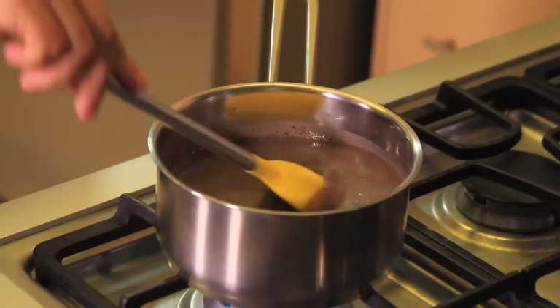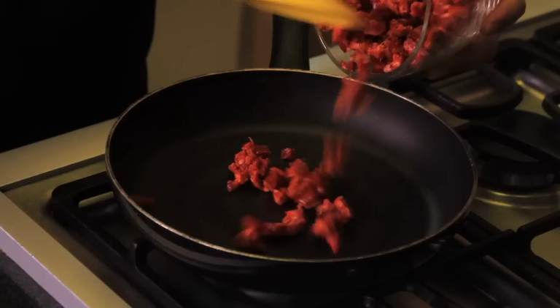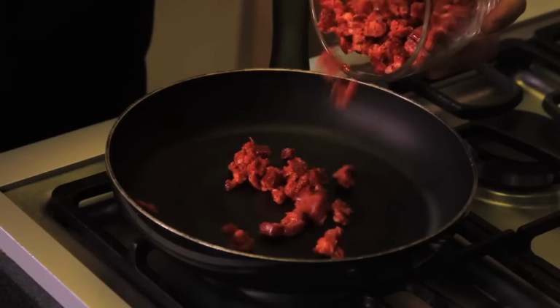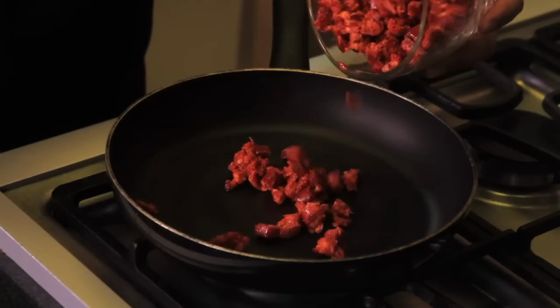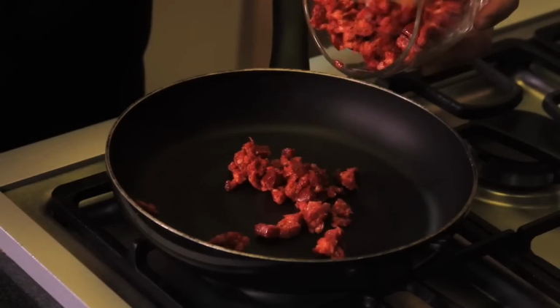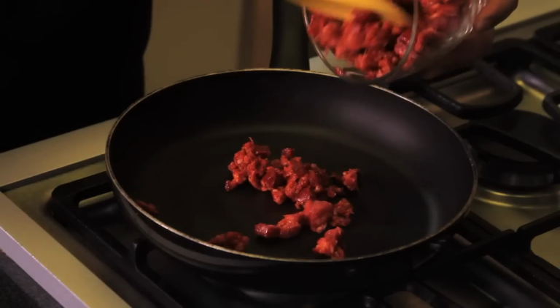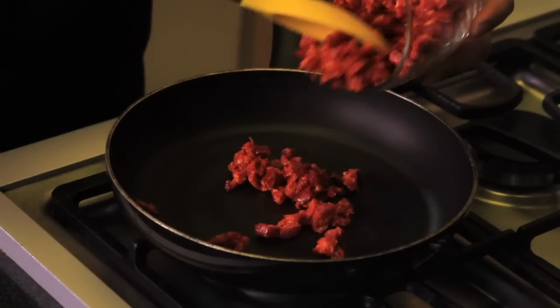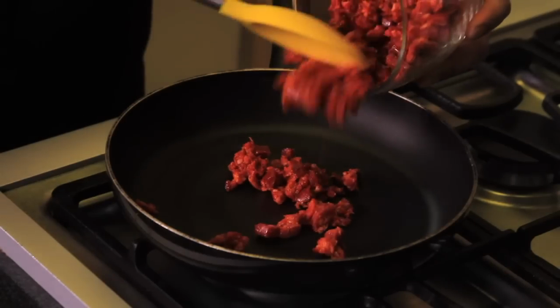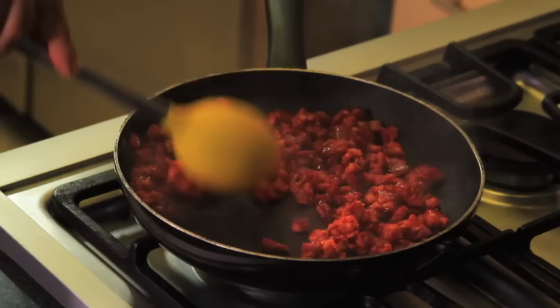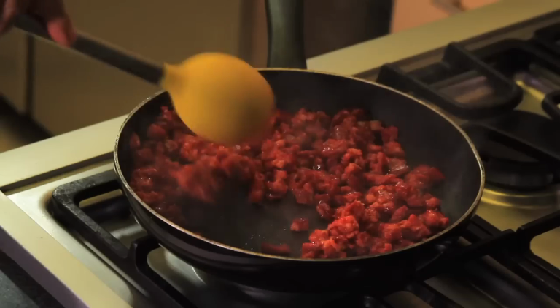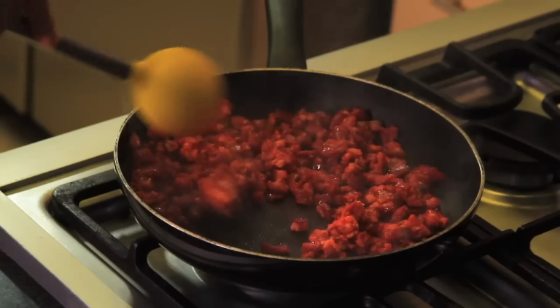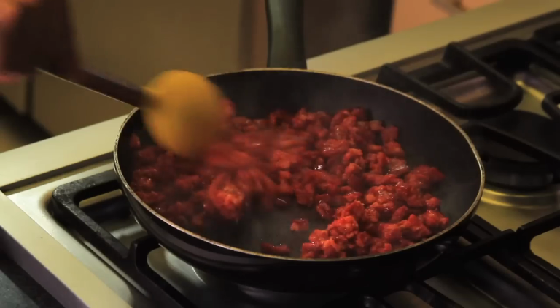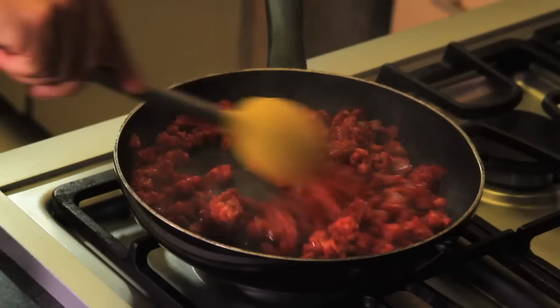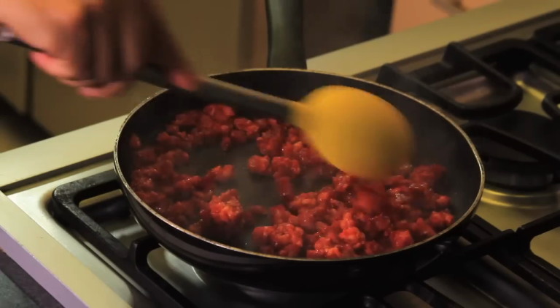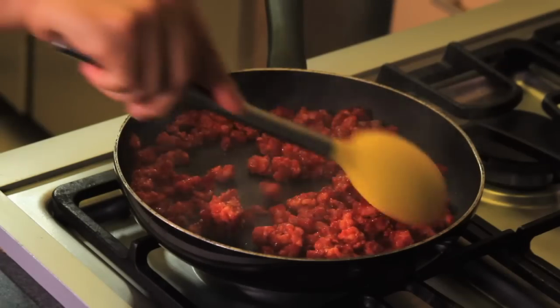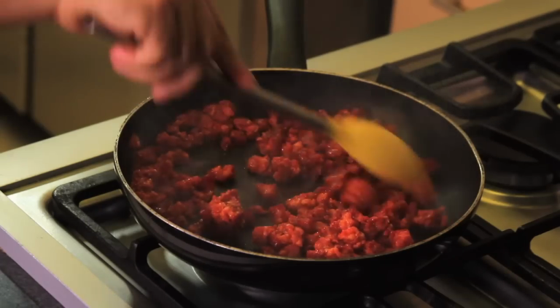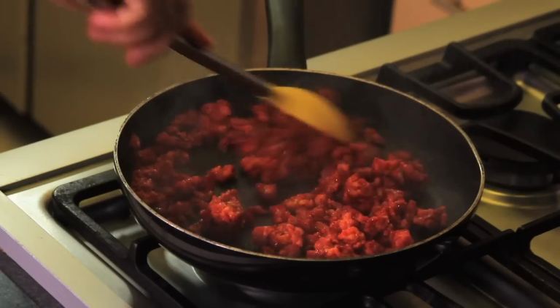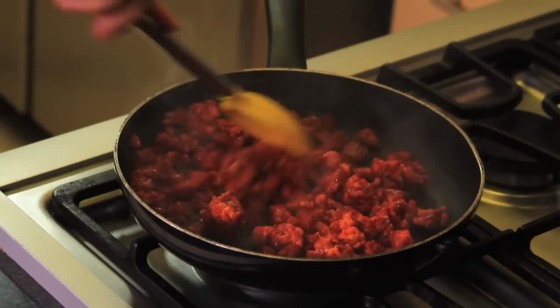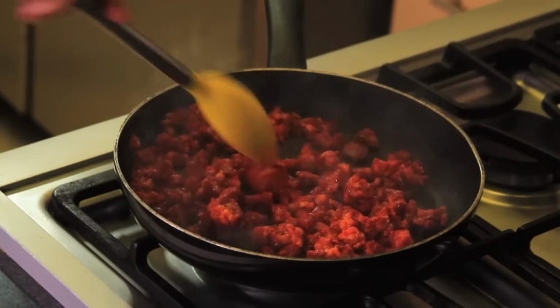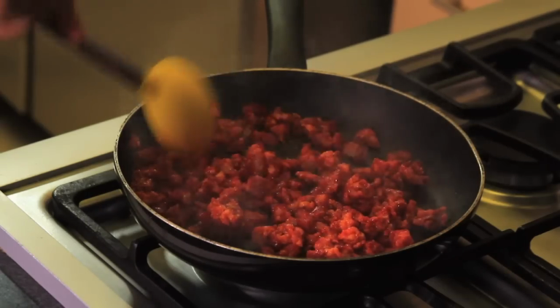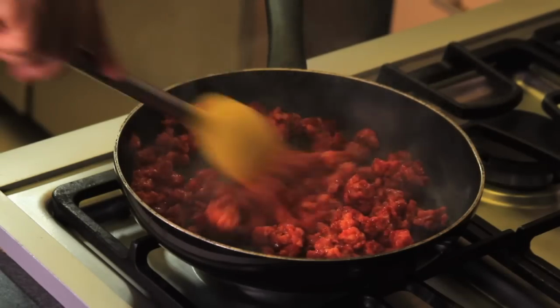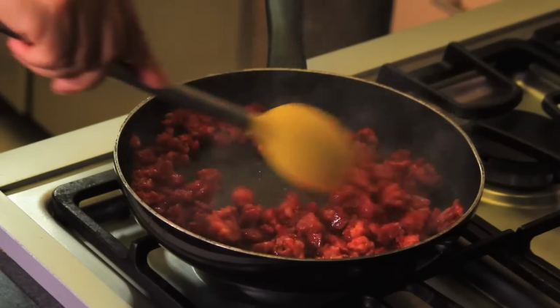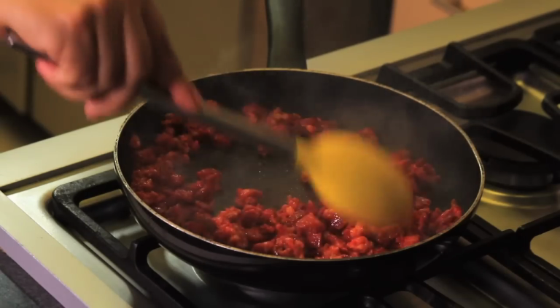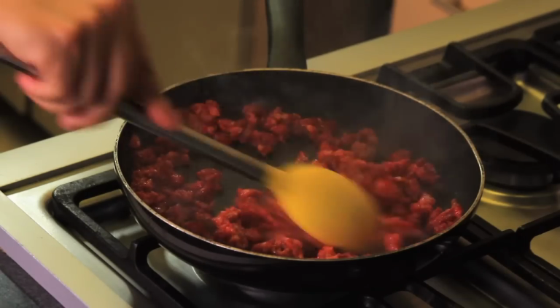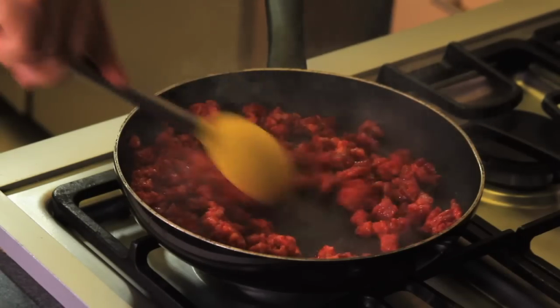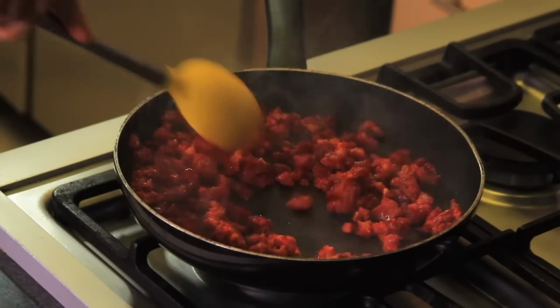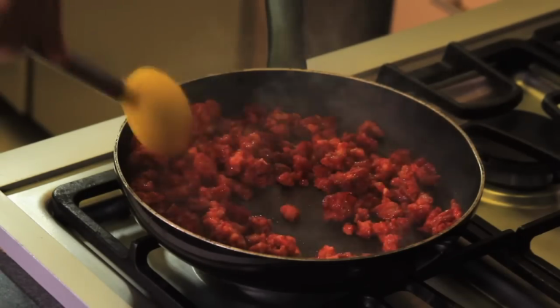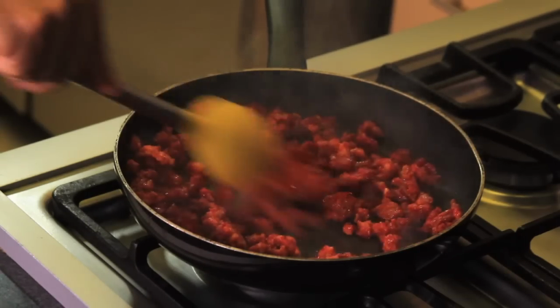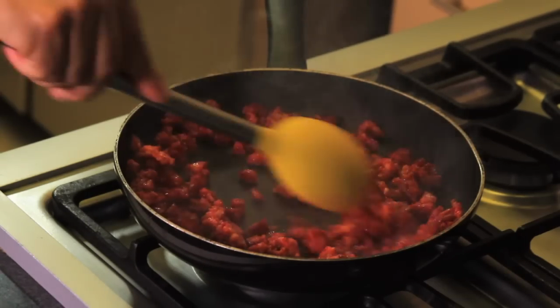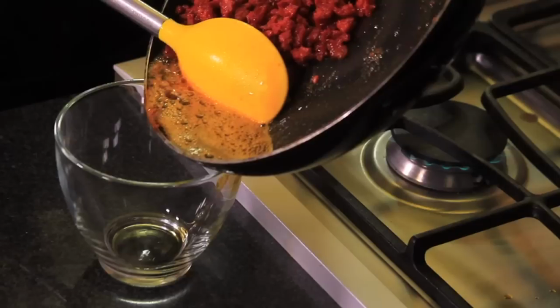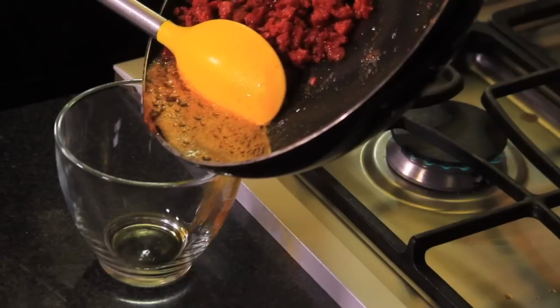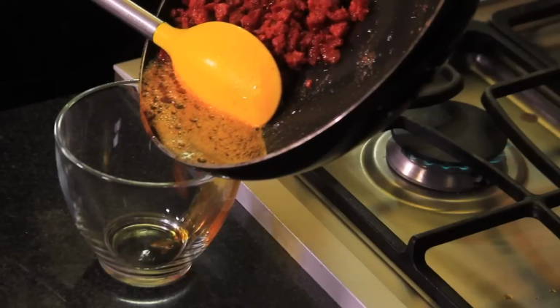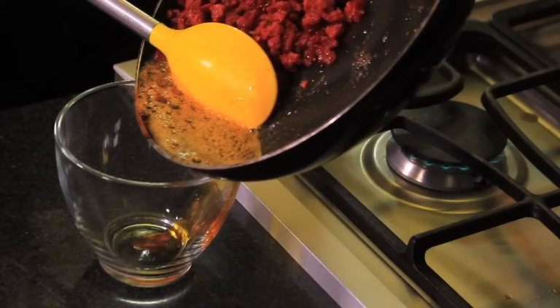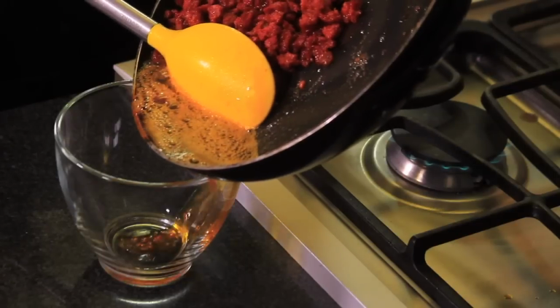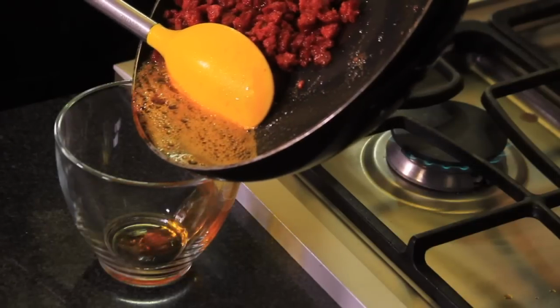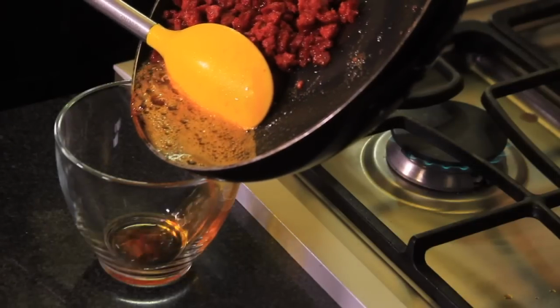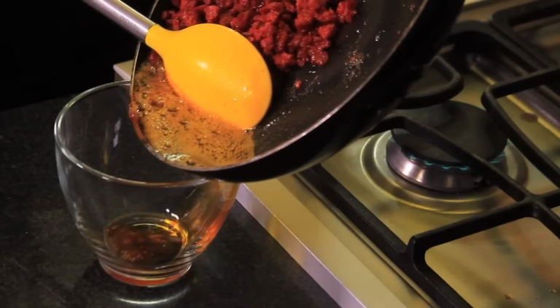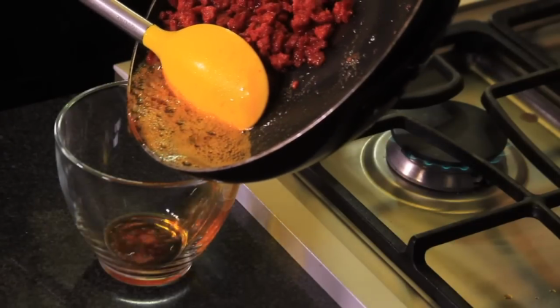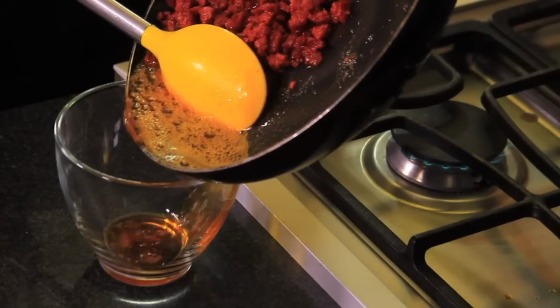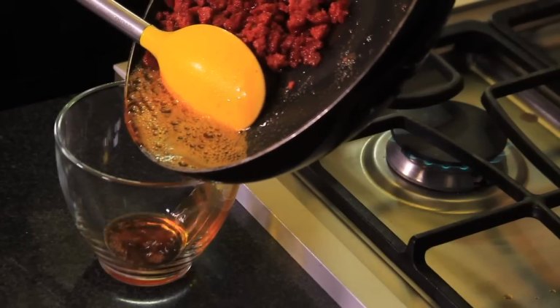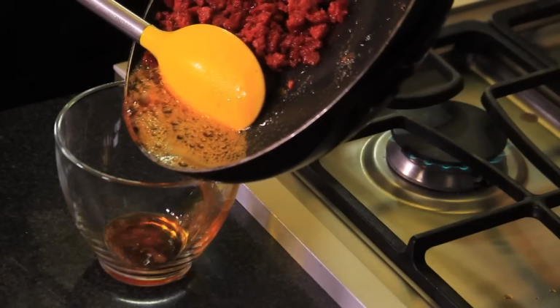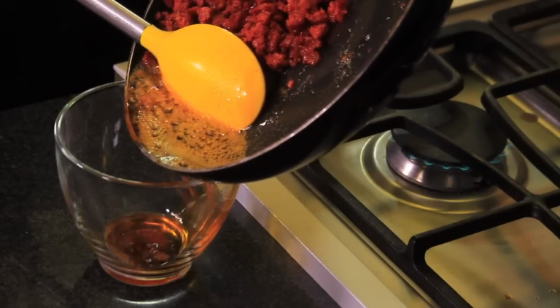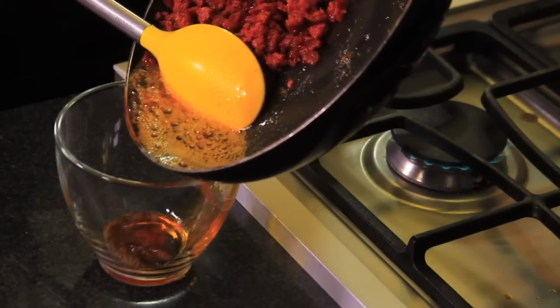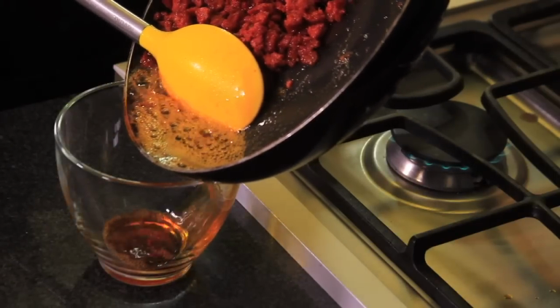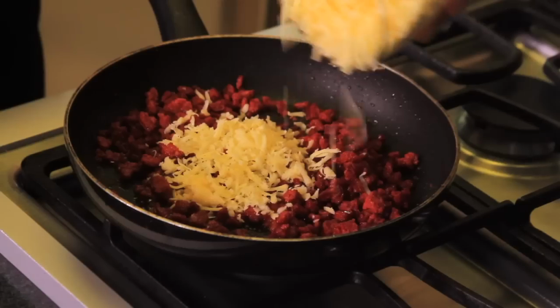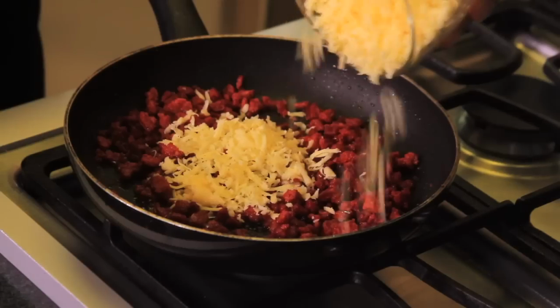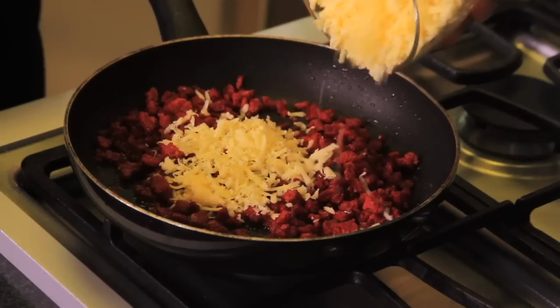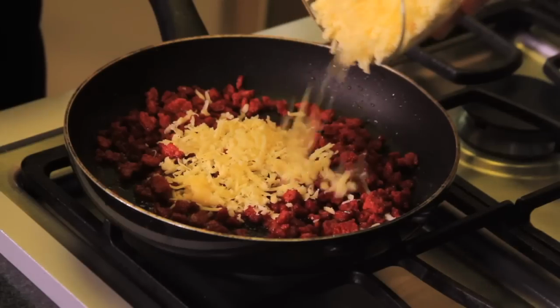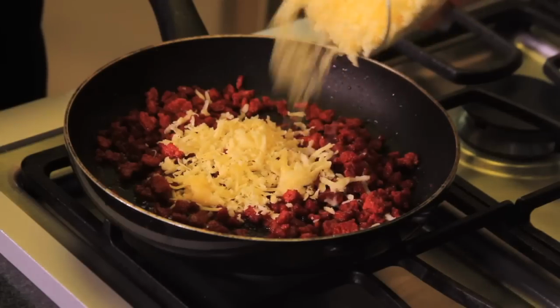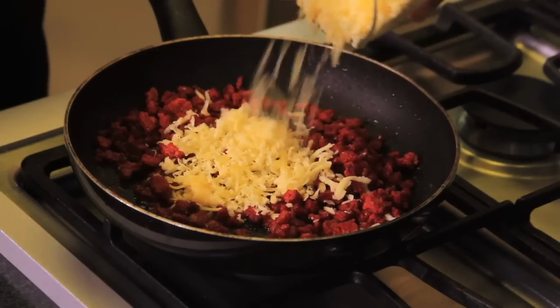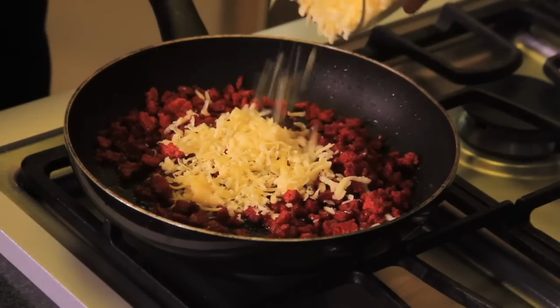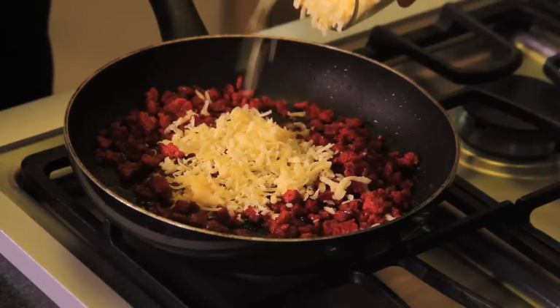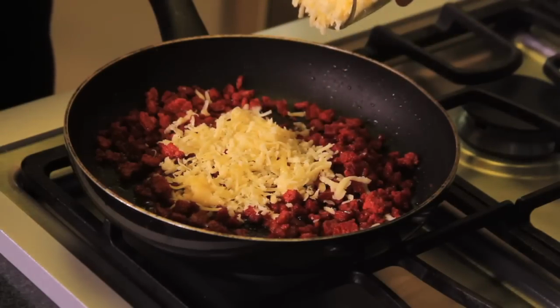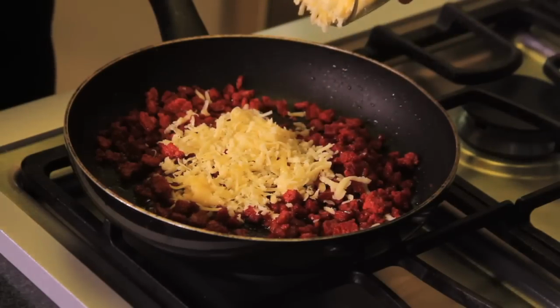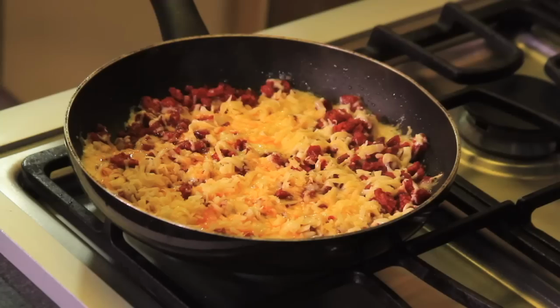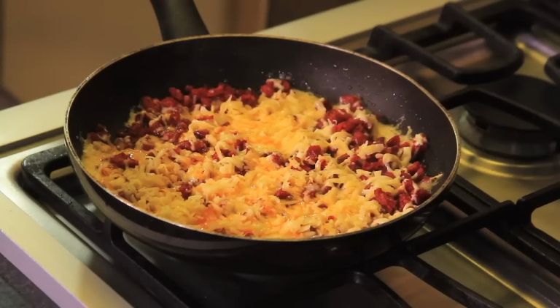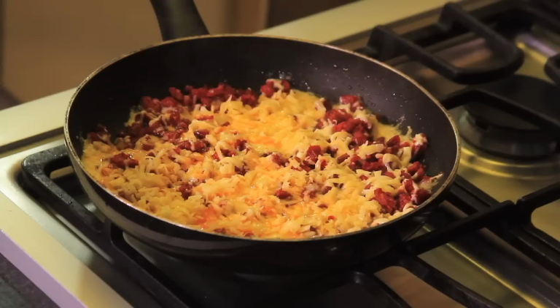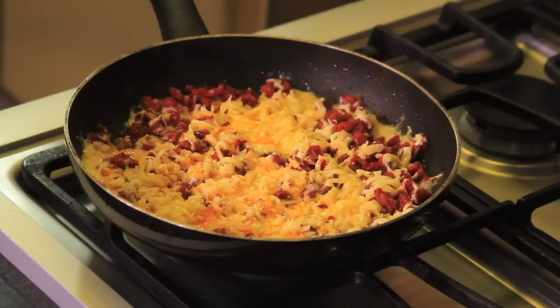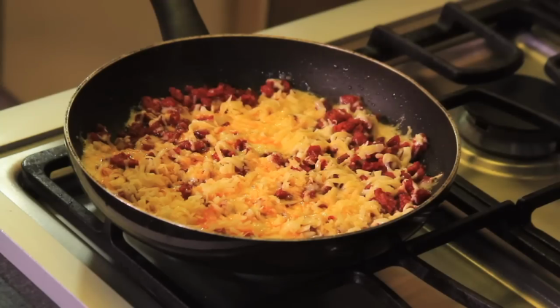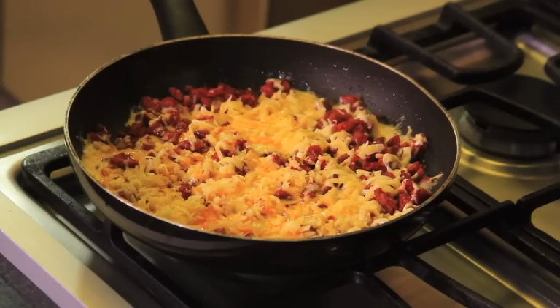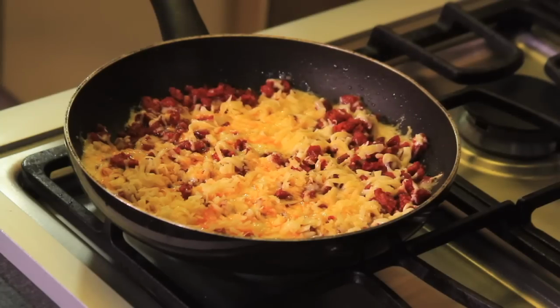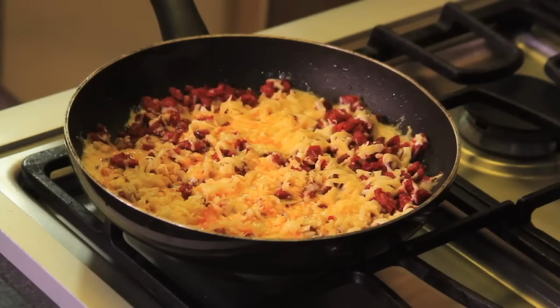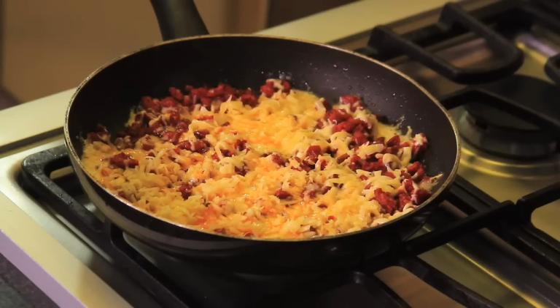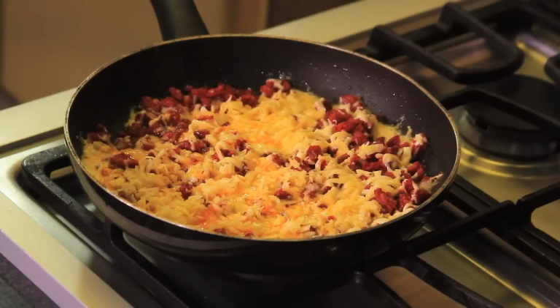In another pan, fry the chorizo for a couple of minutes. Remove the excess oil. Add the cheese and let it melt.